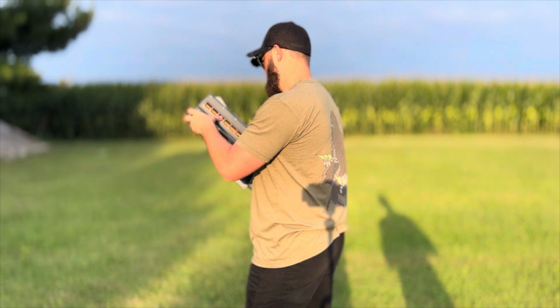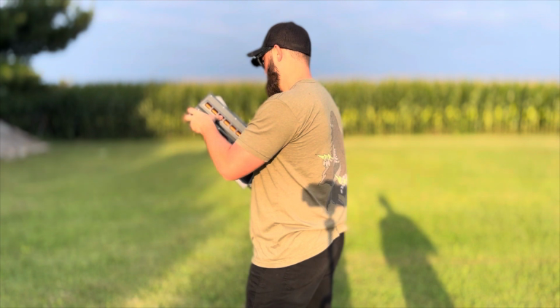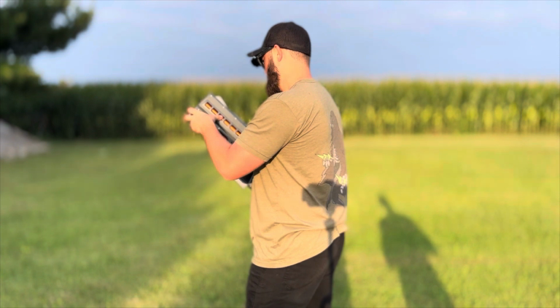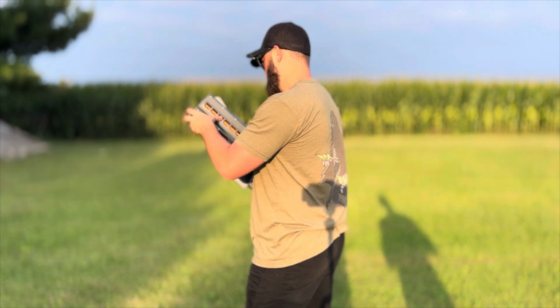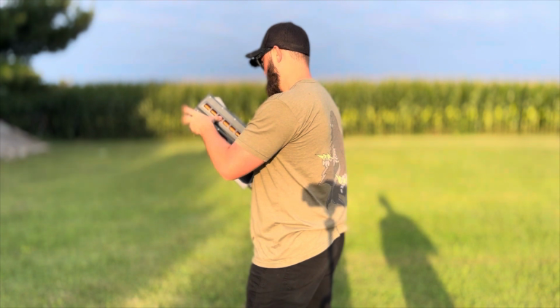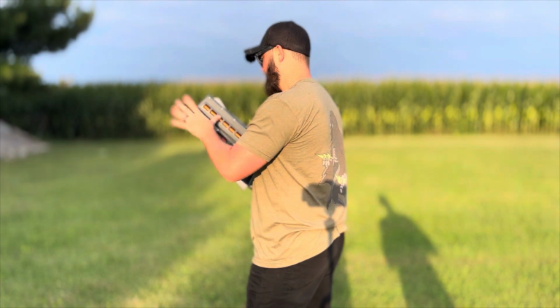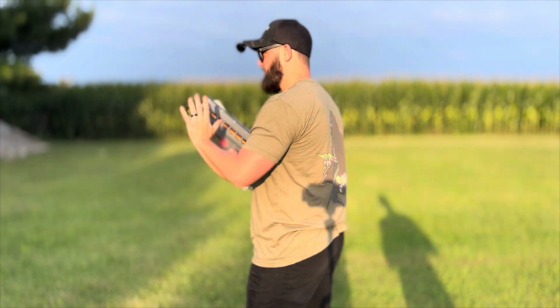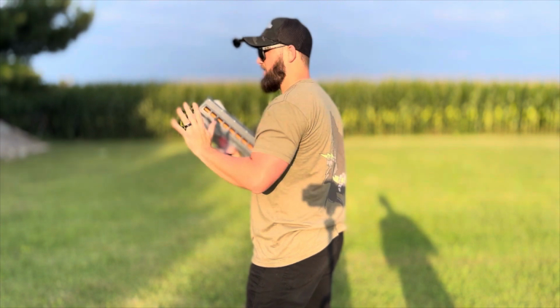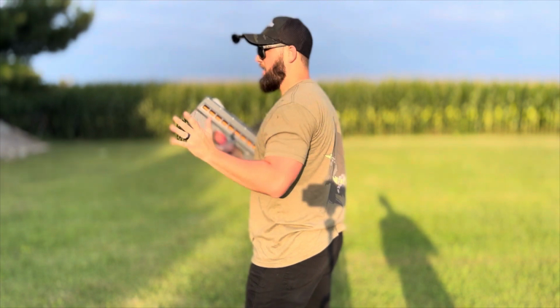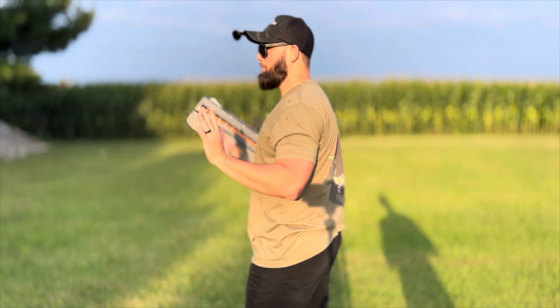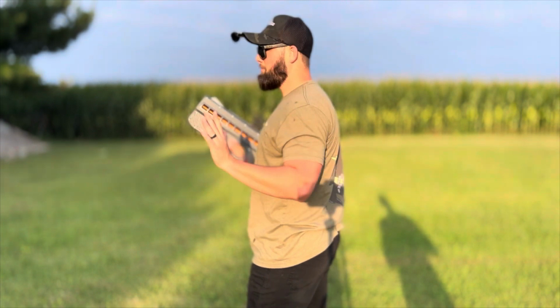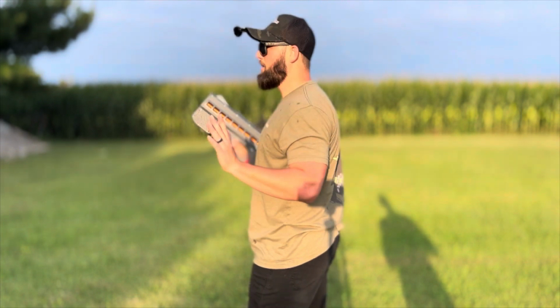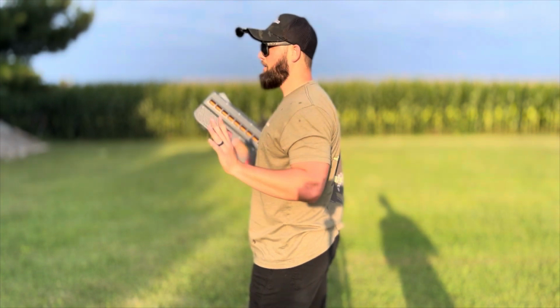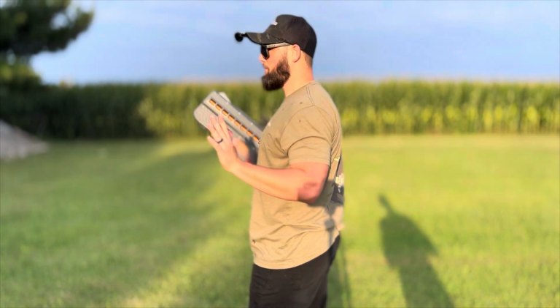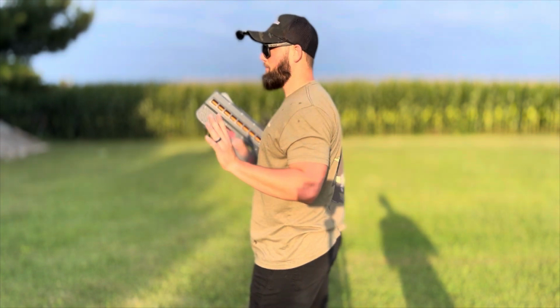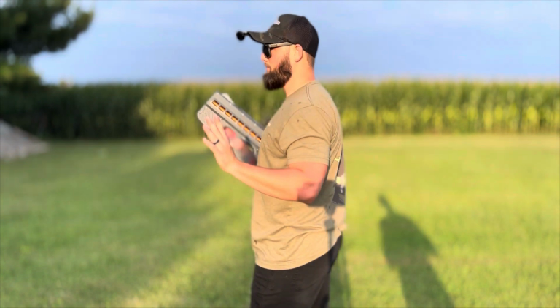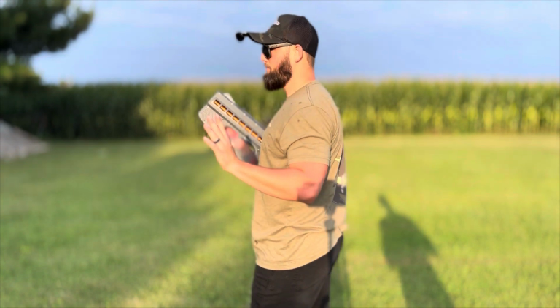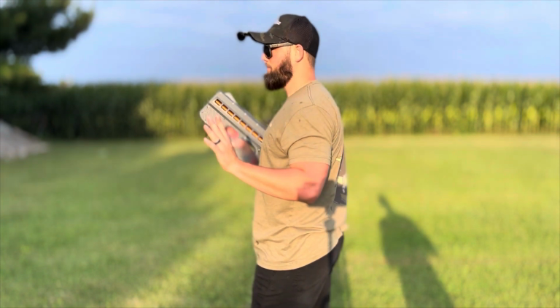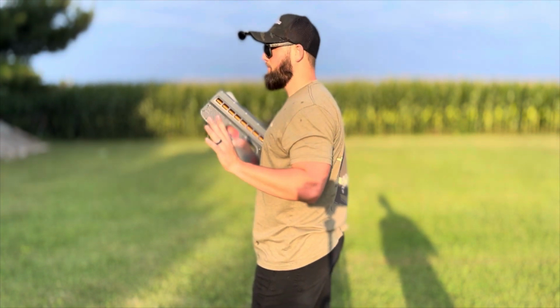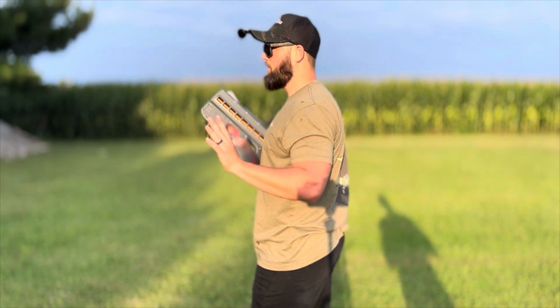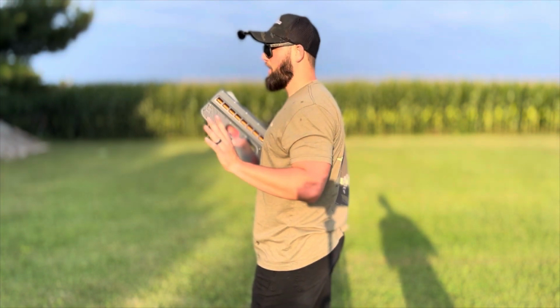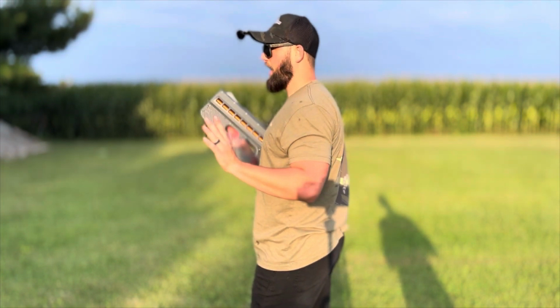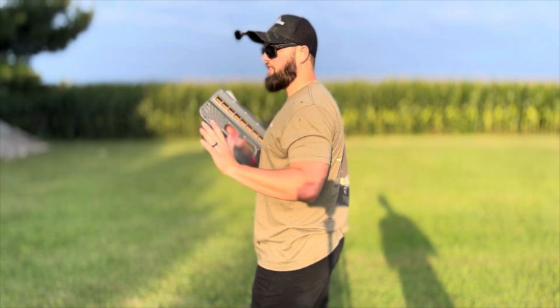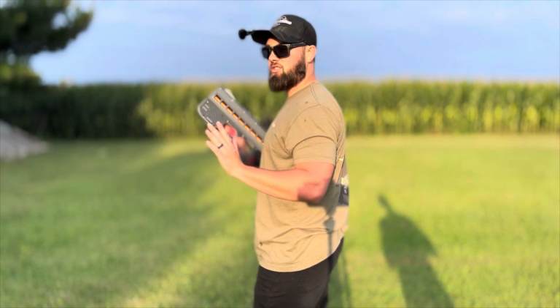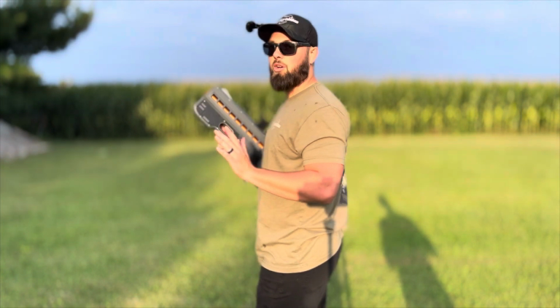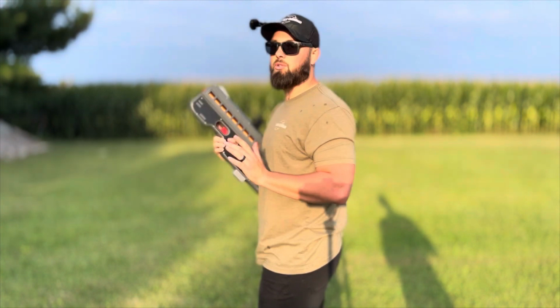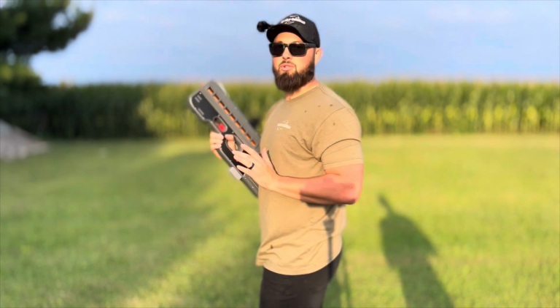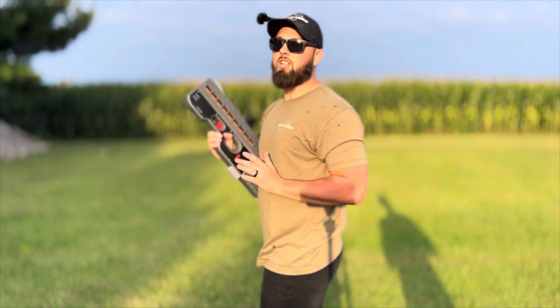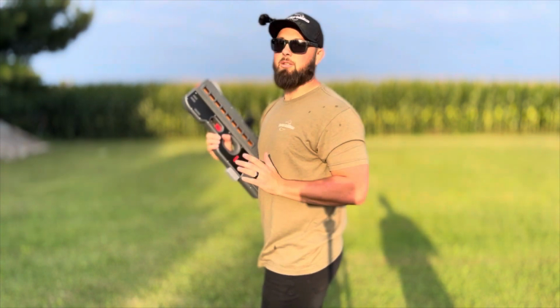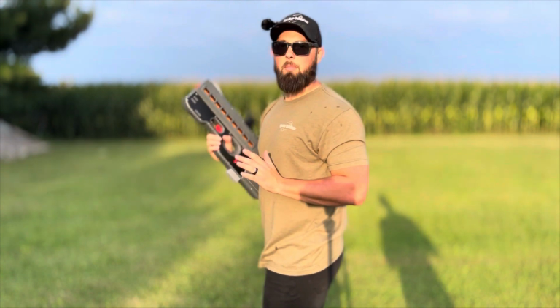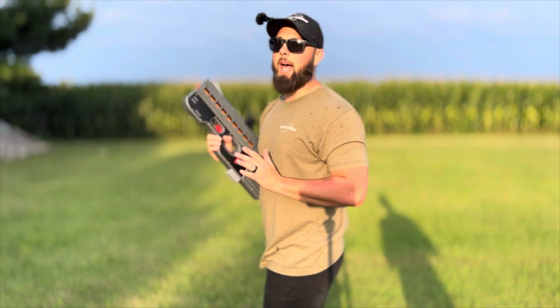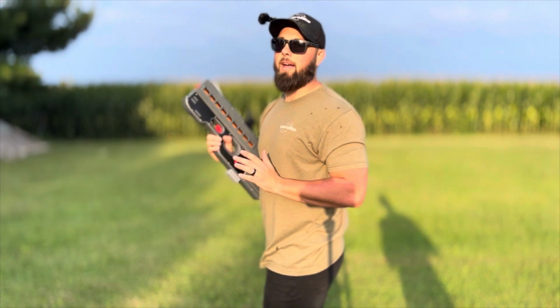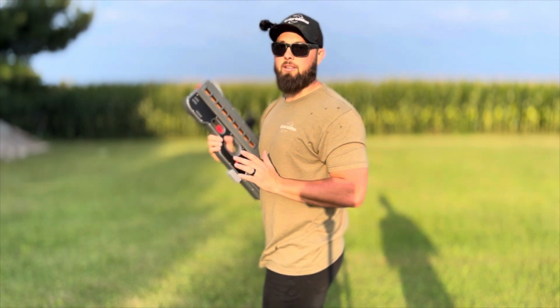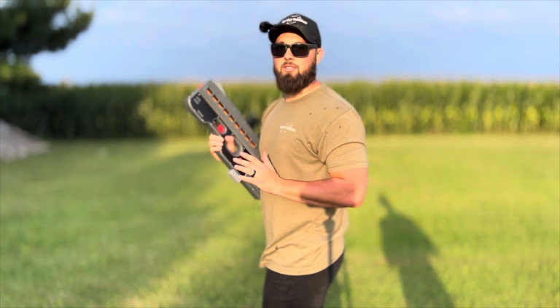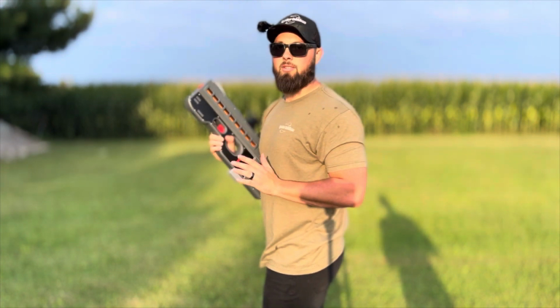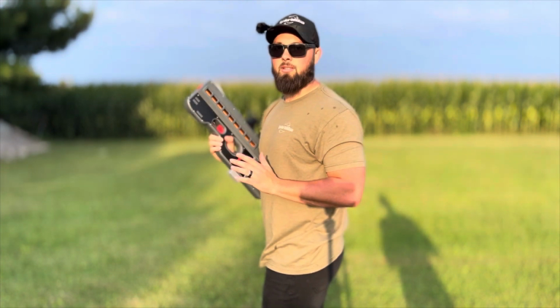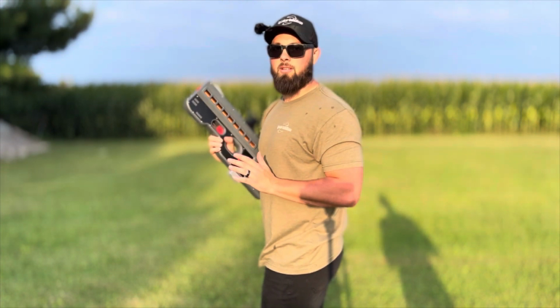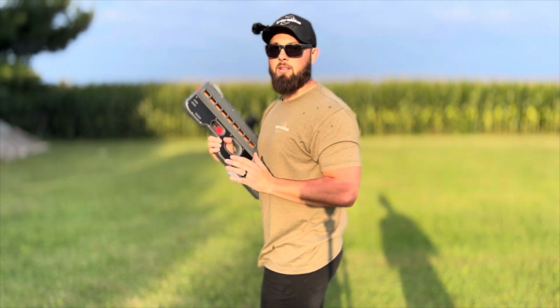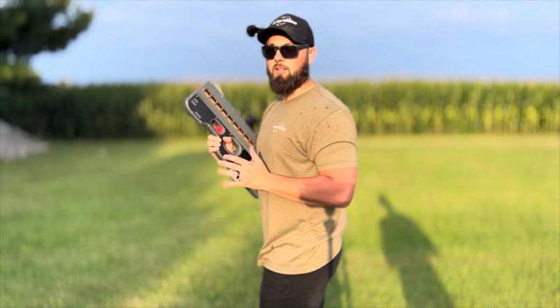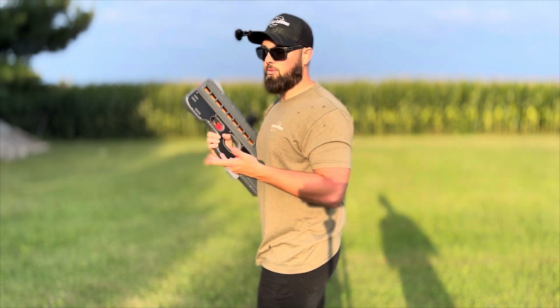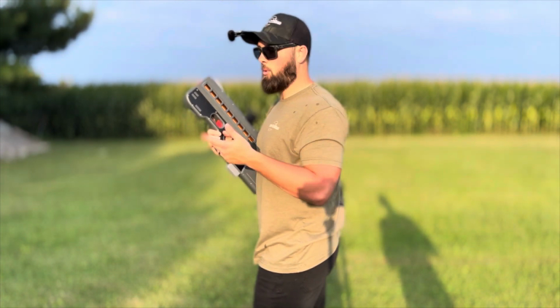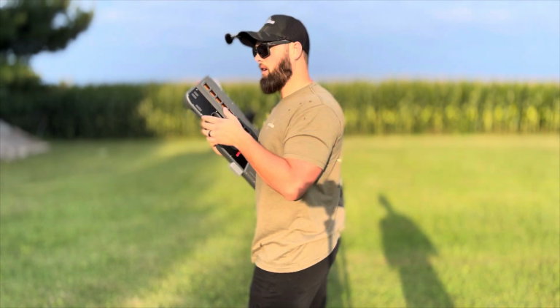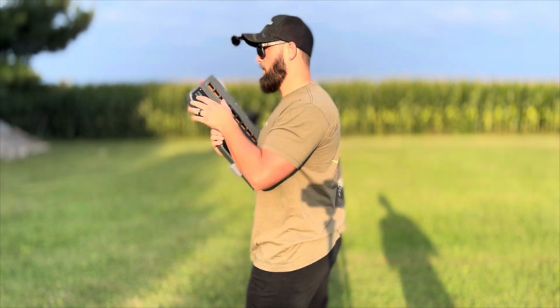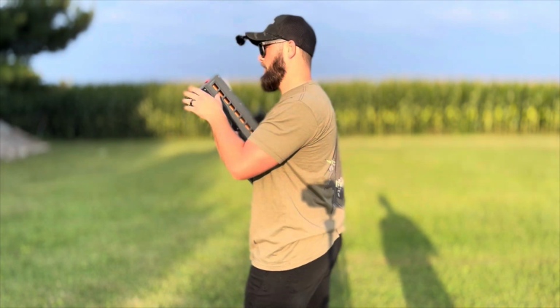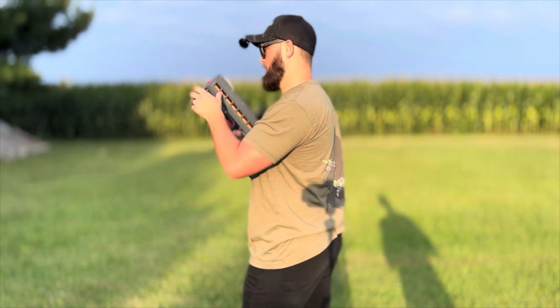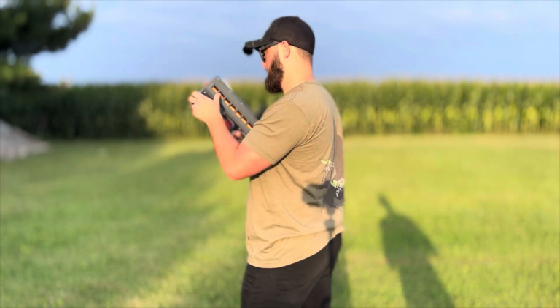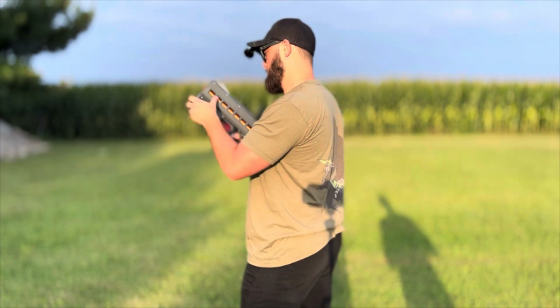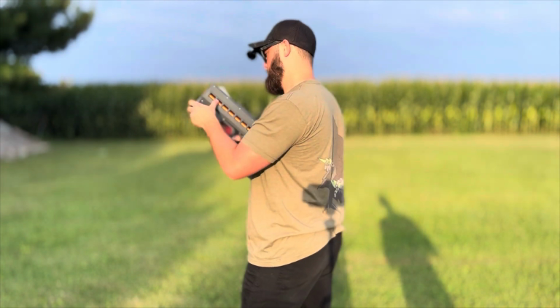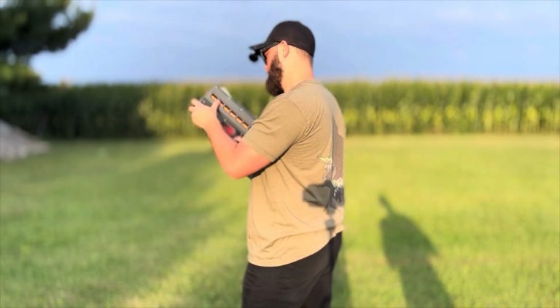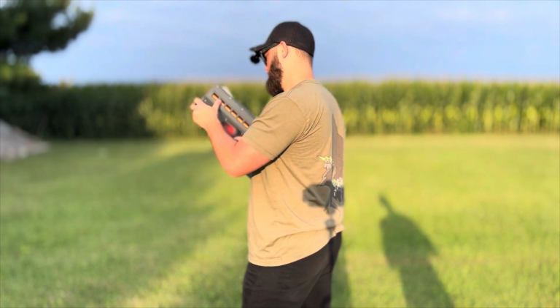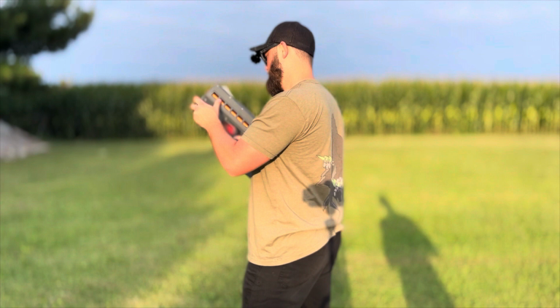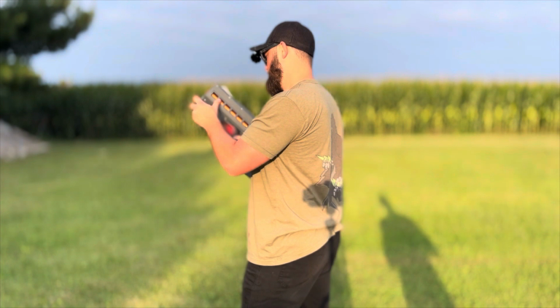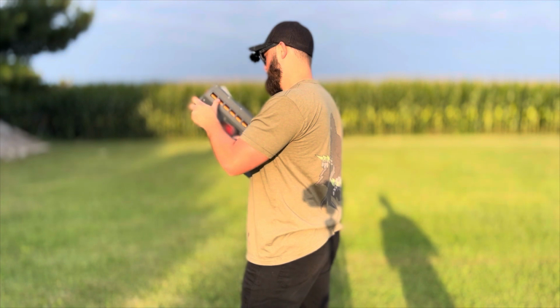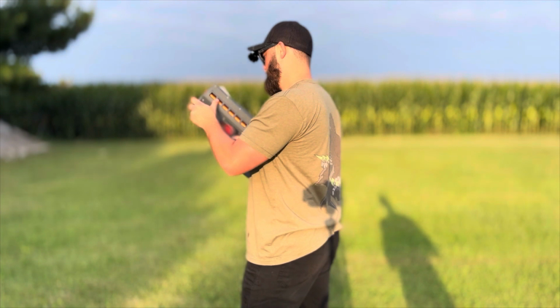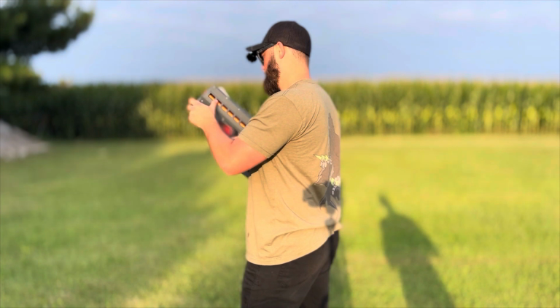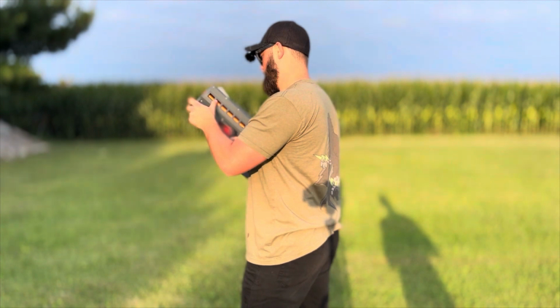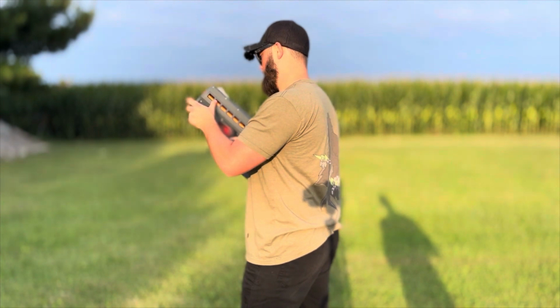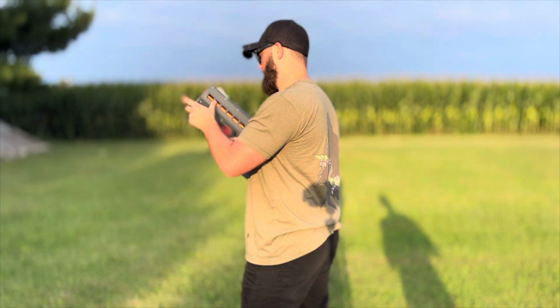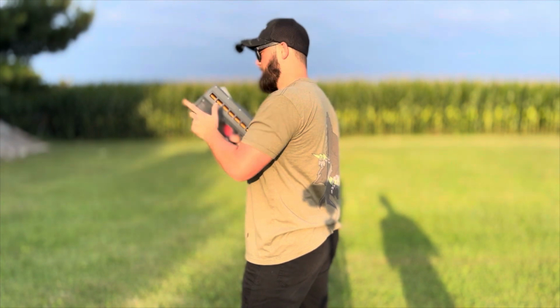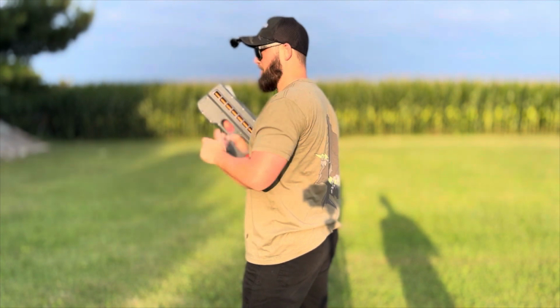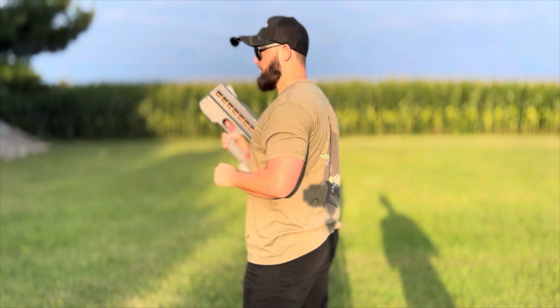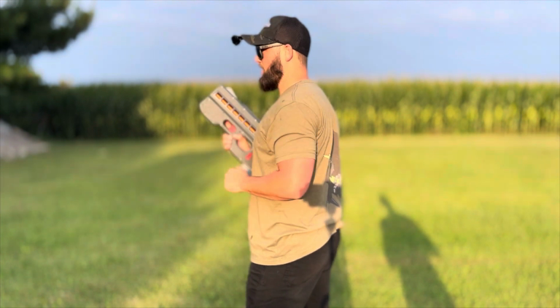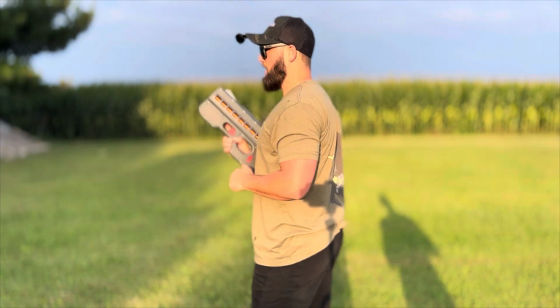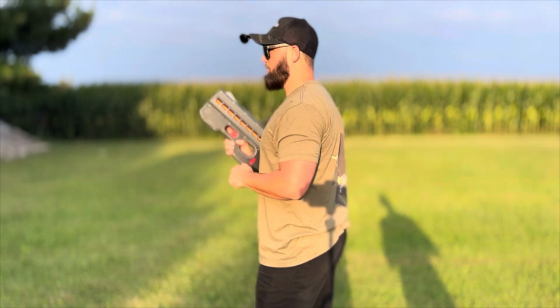Let's skip minimum and just go straight to max — because why not? We're here to have a good time.